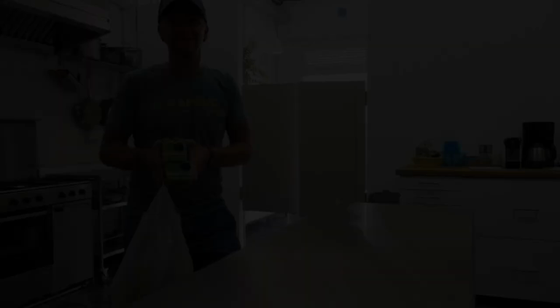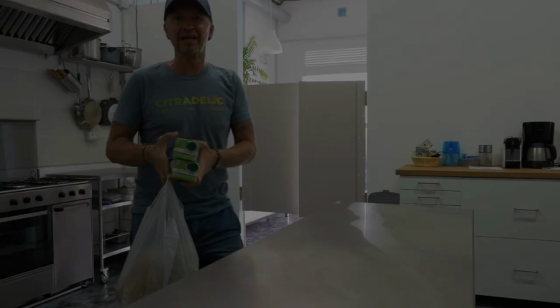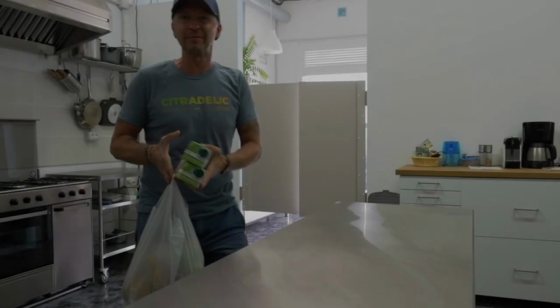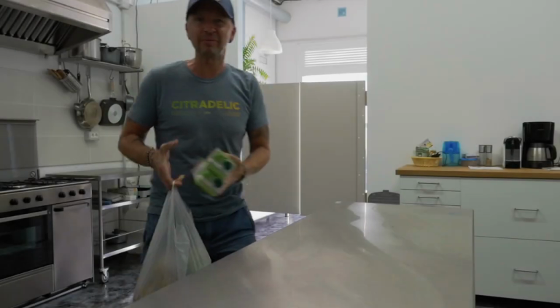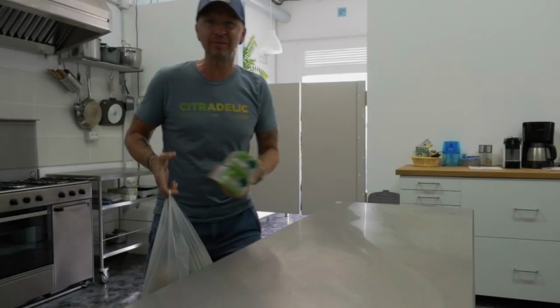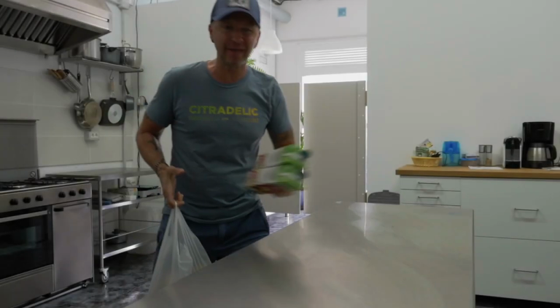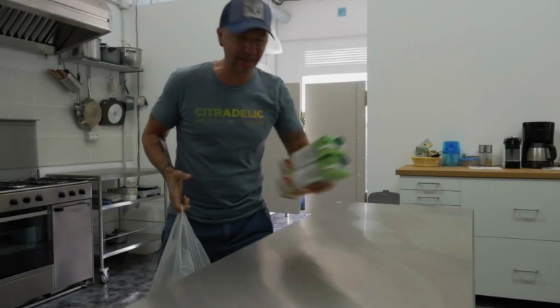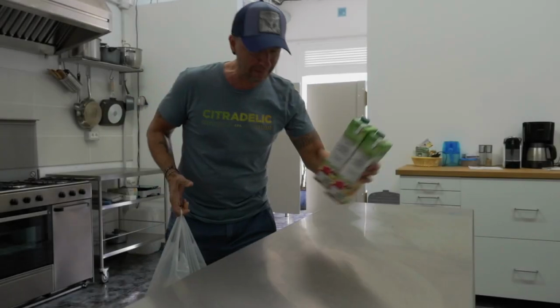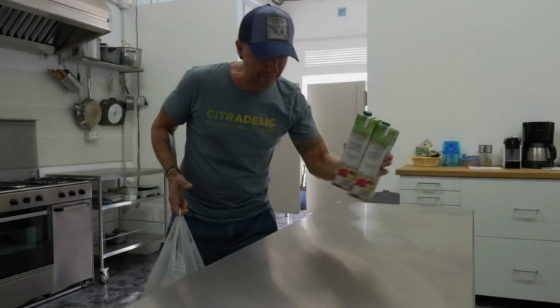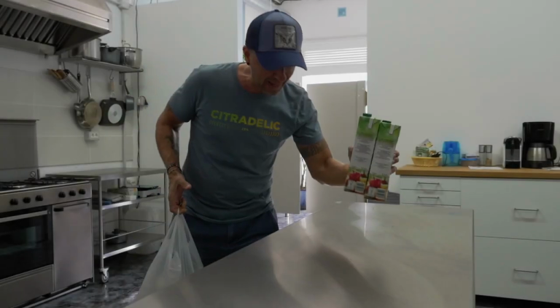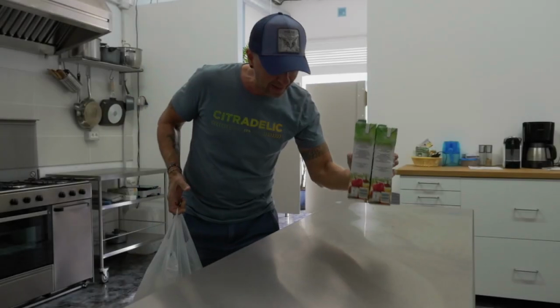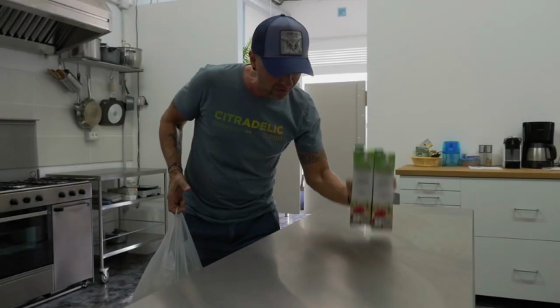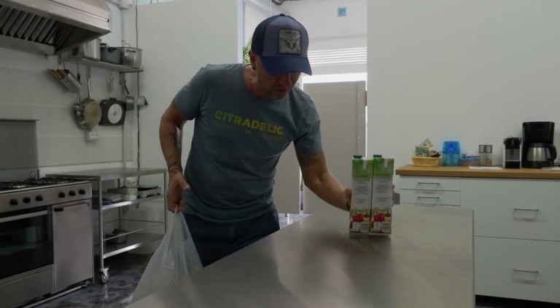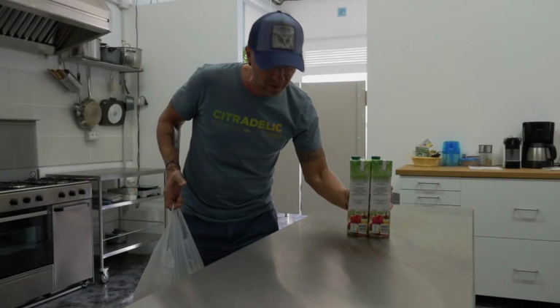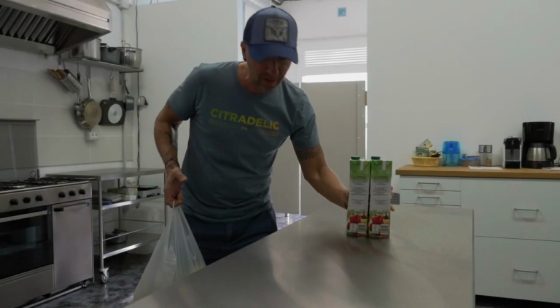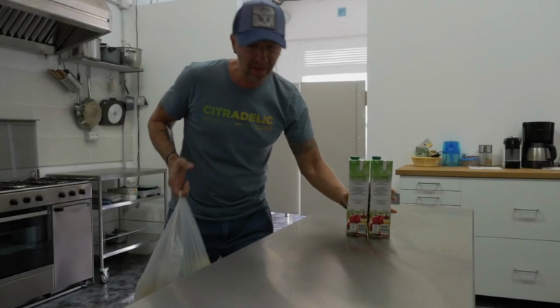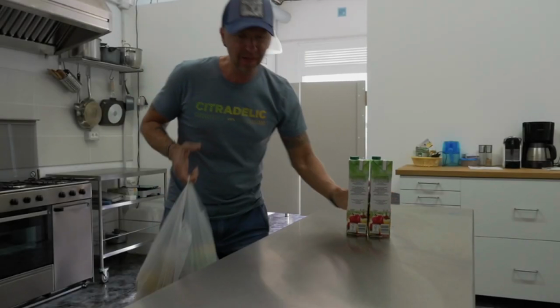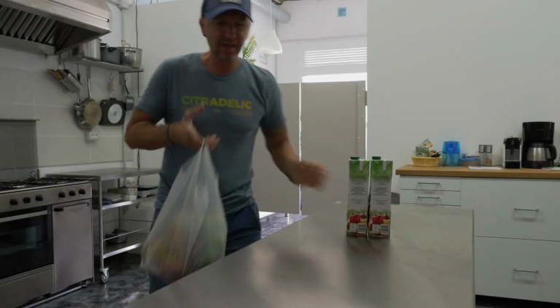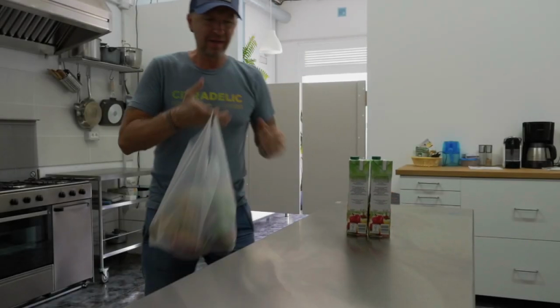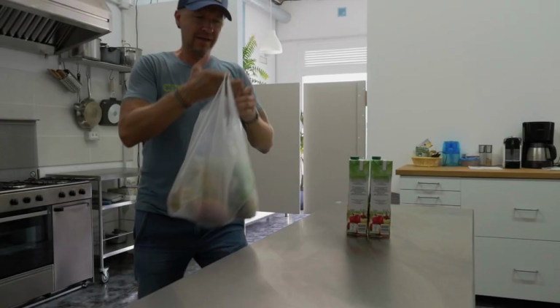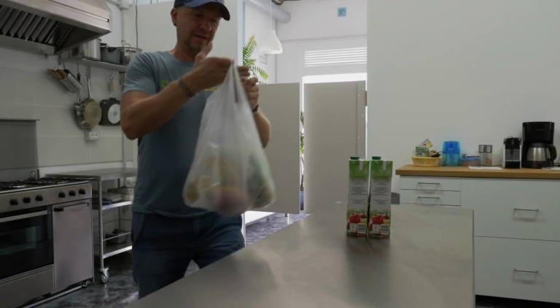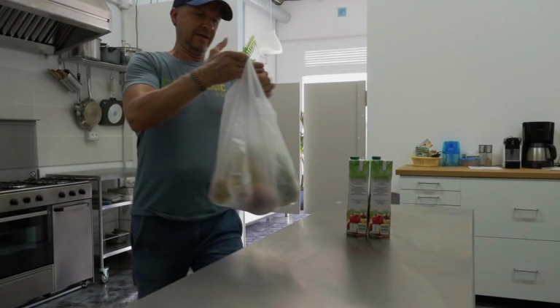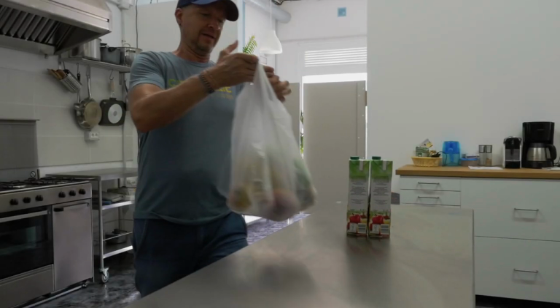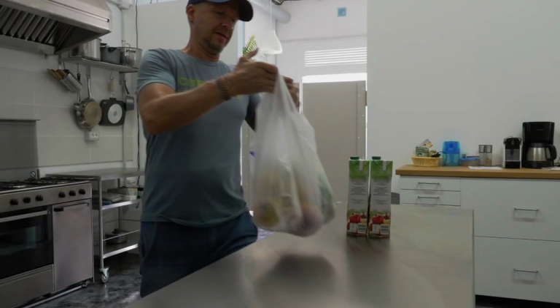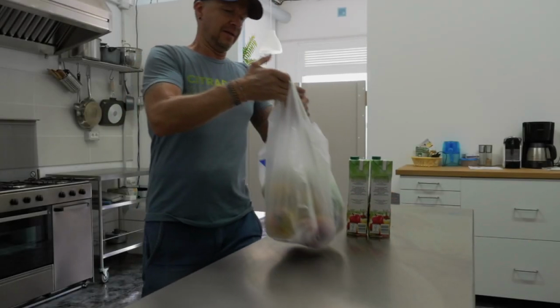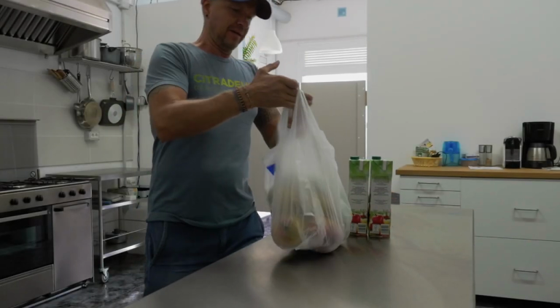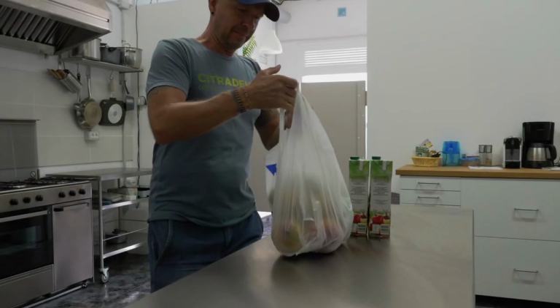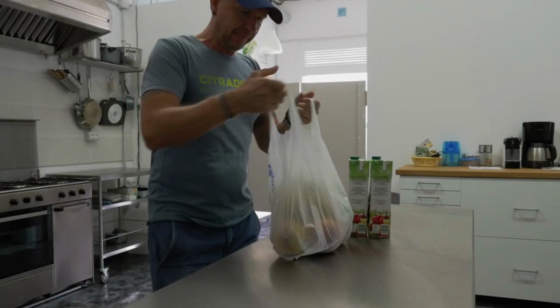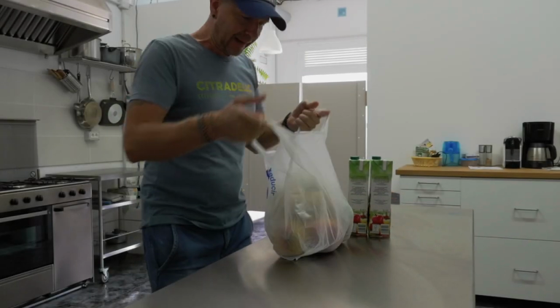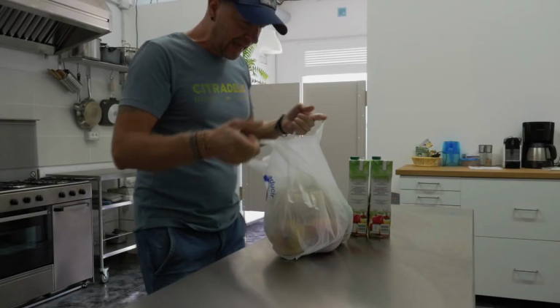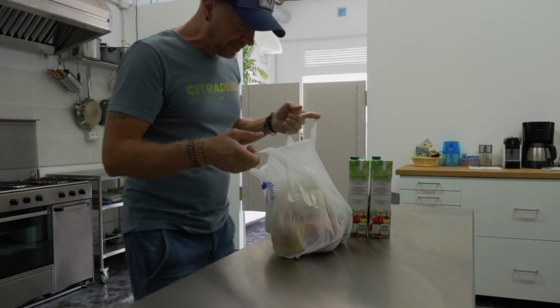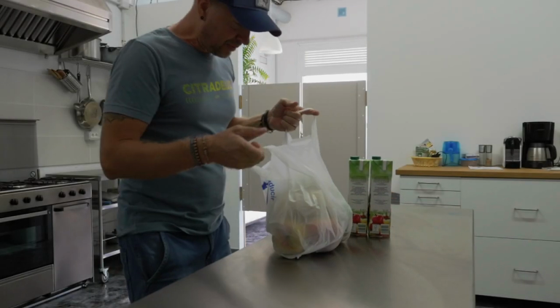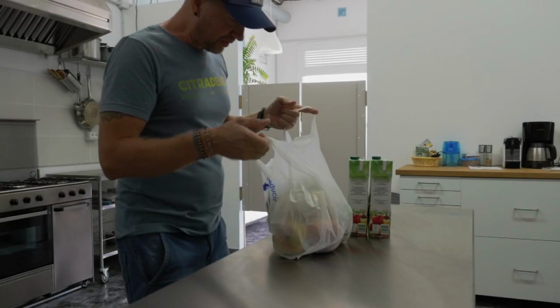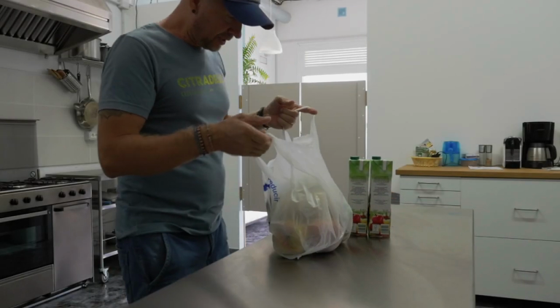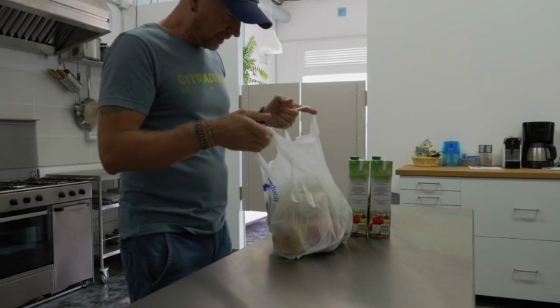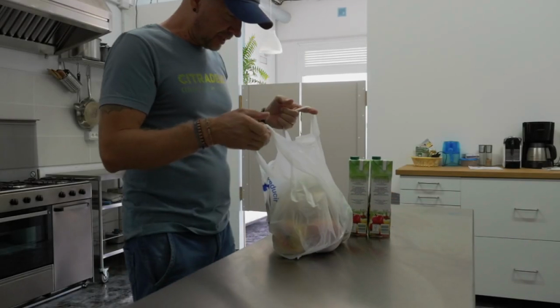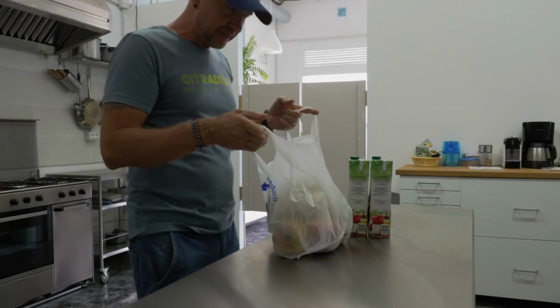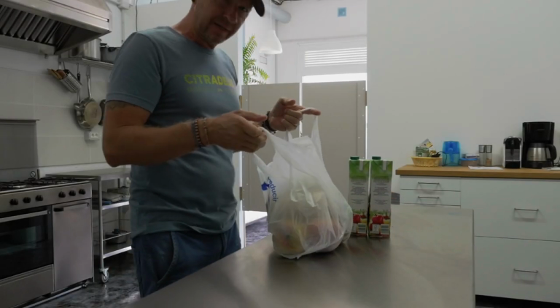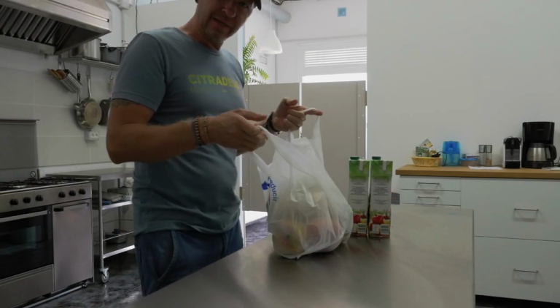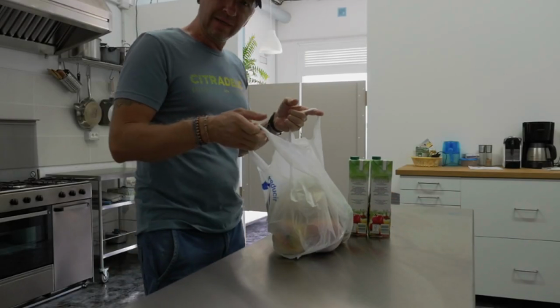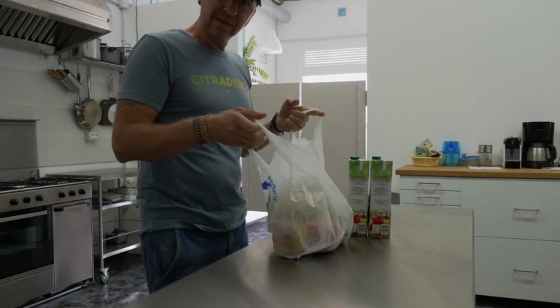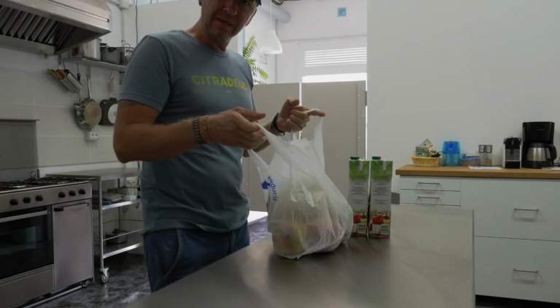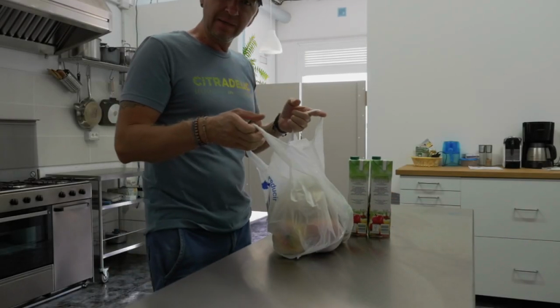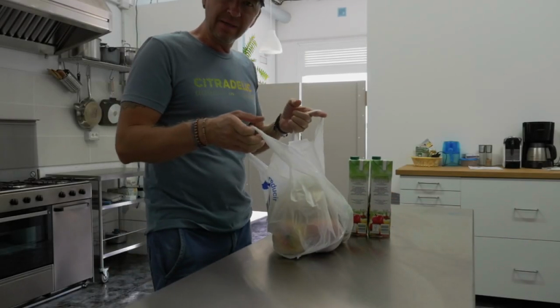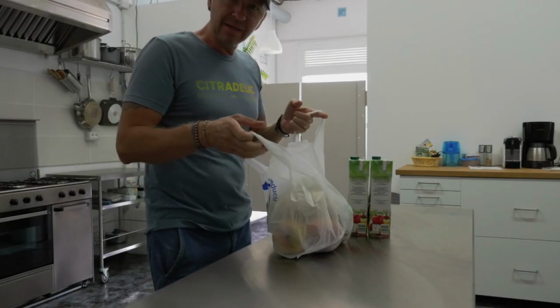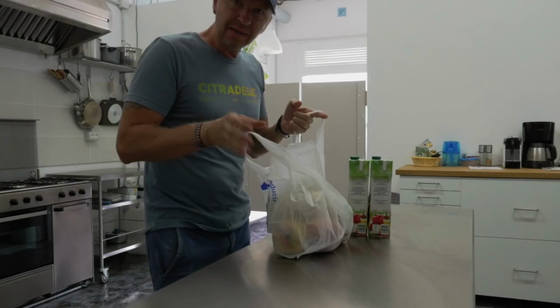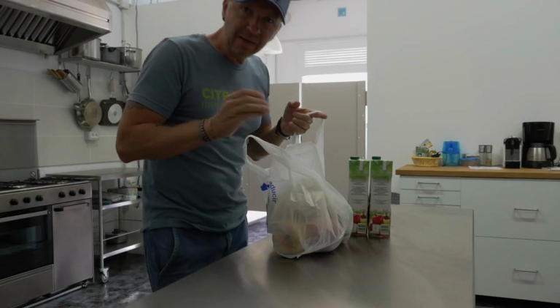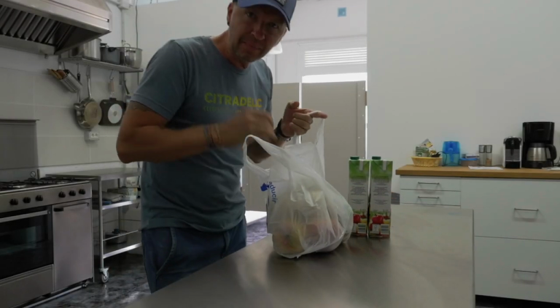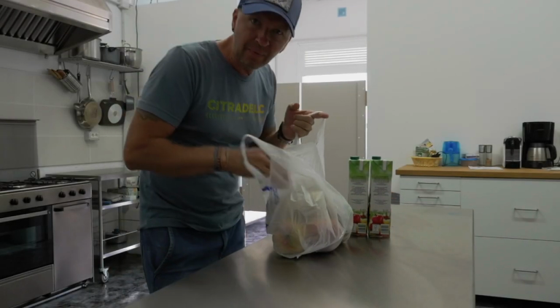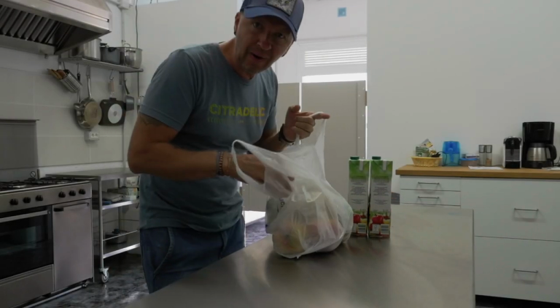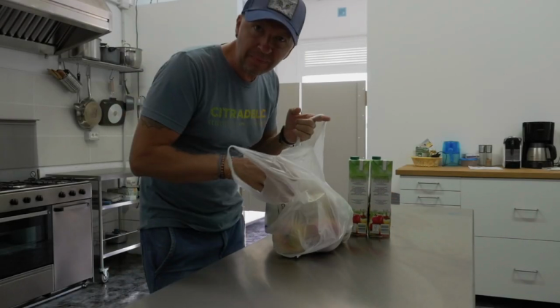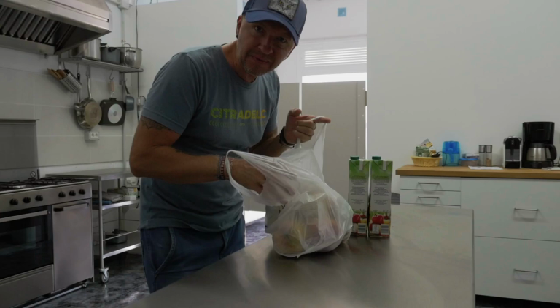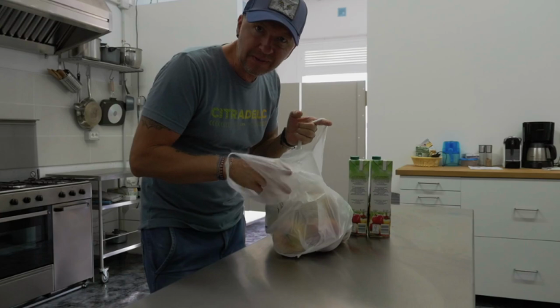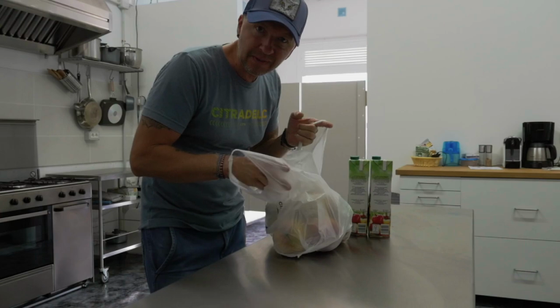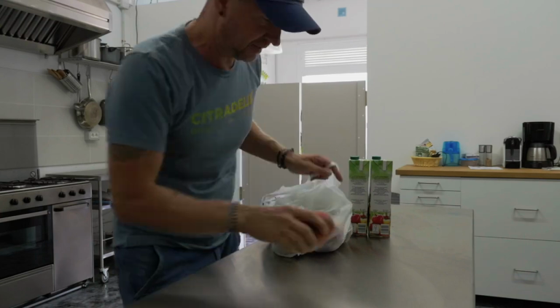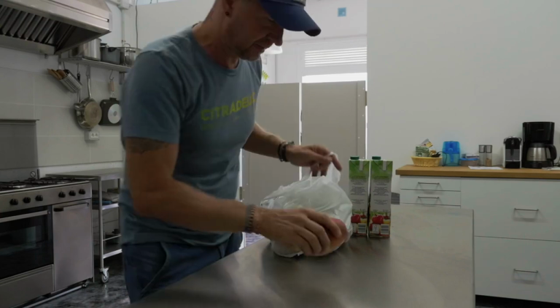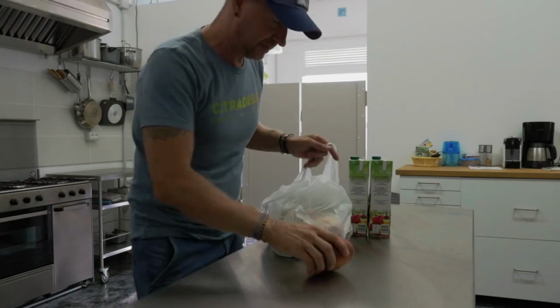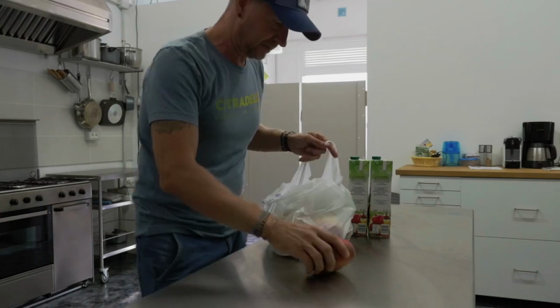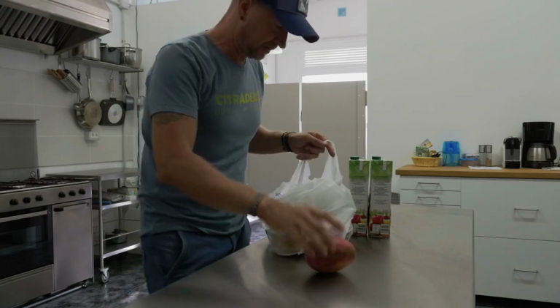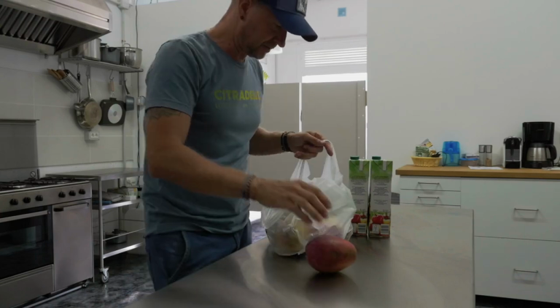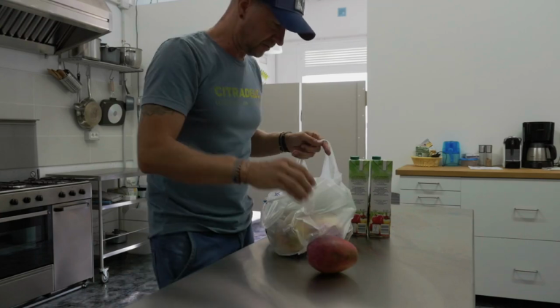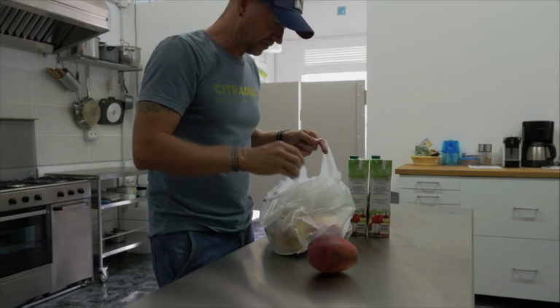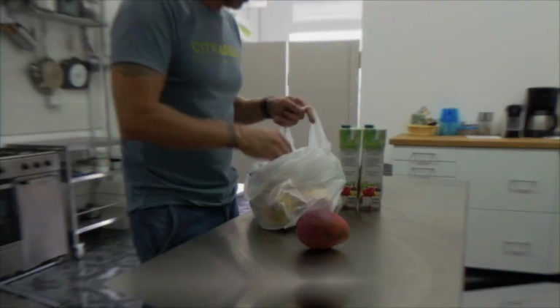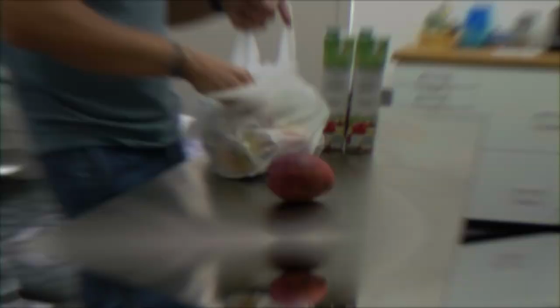Today I'm going to be making mango blackberry popsicle. It's so good.